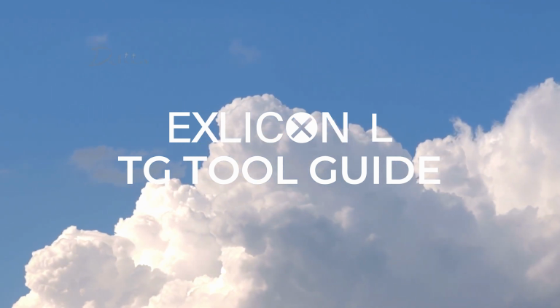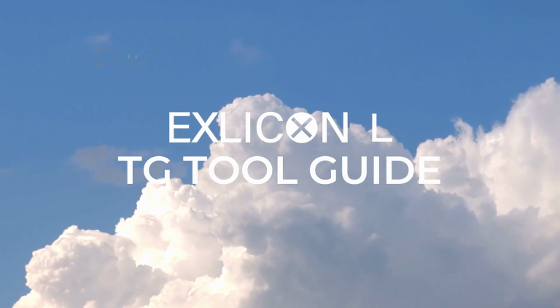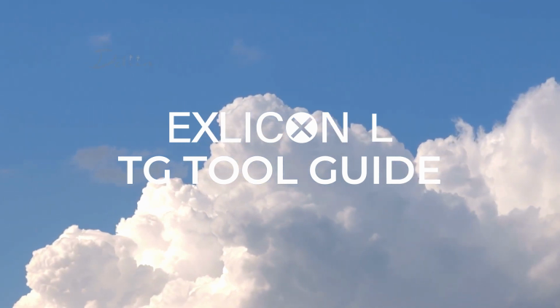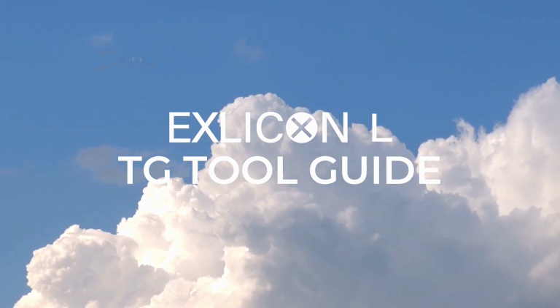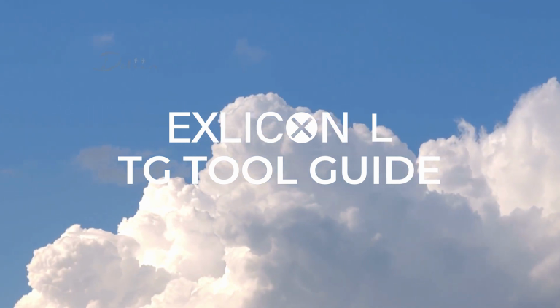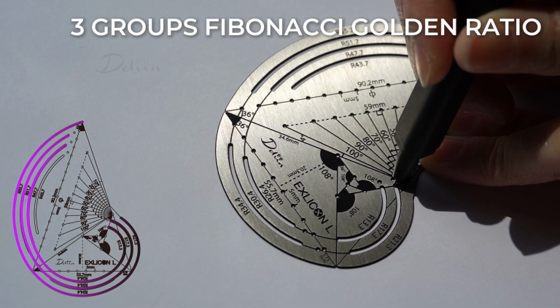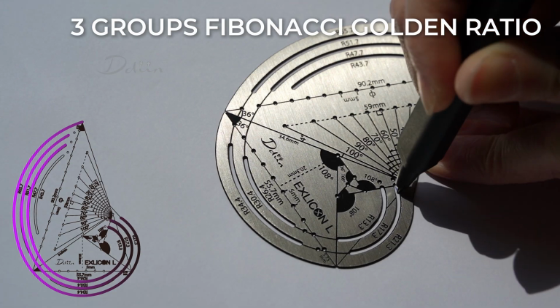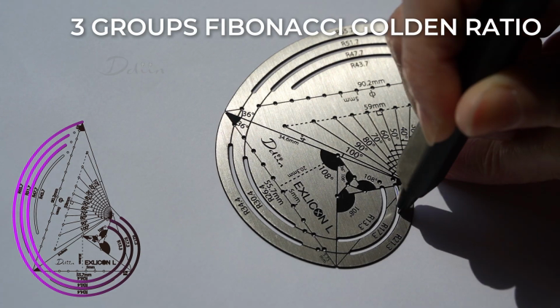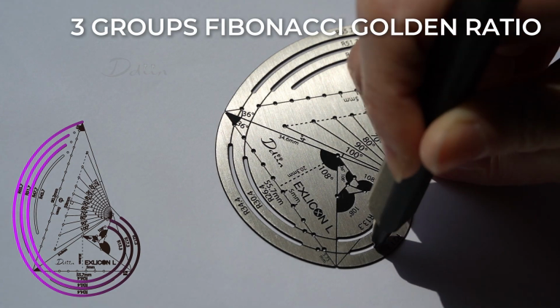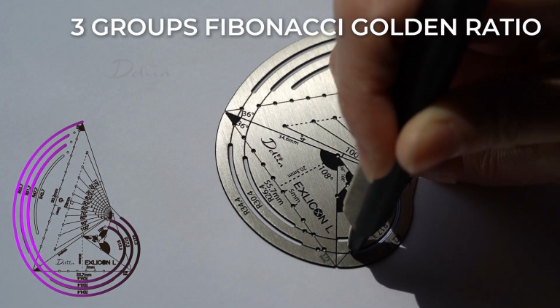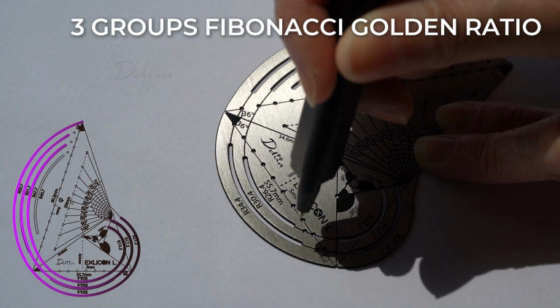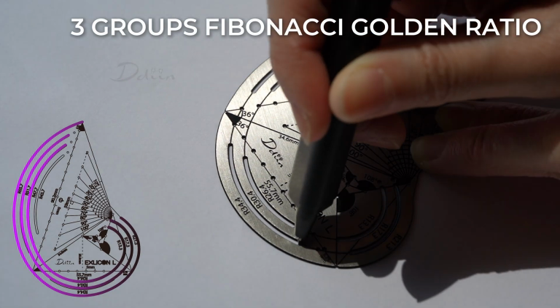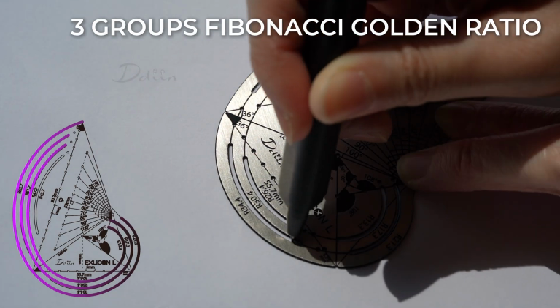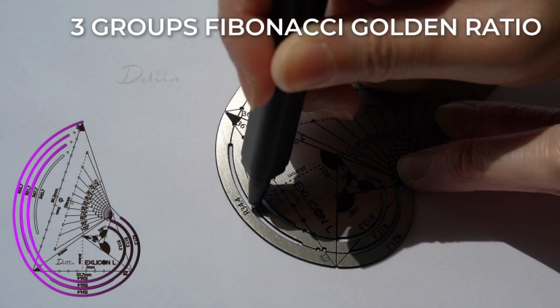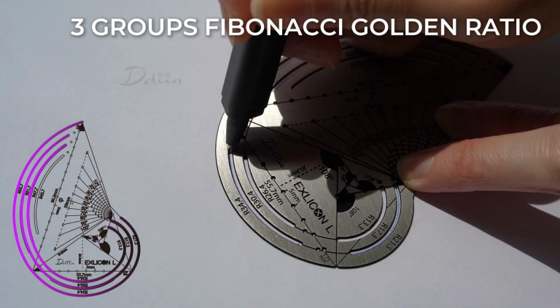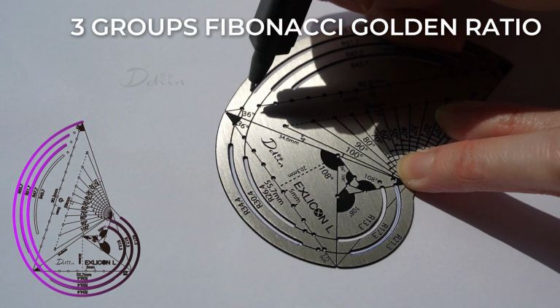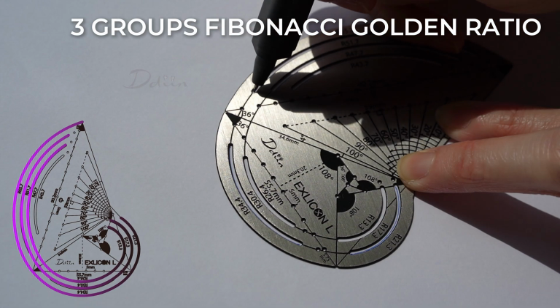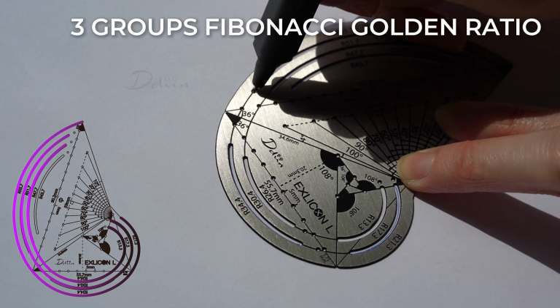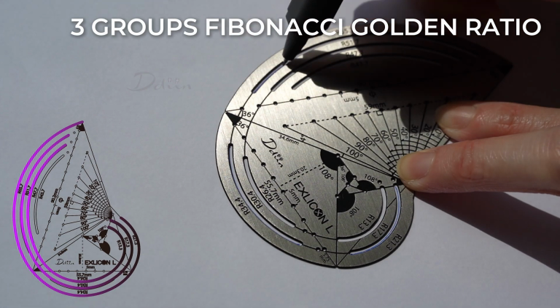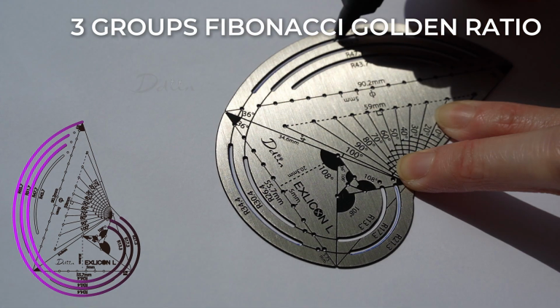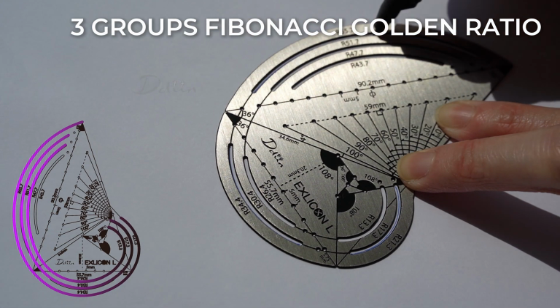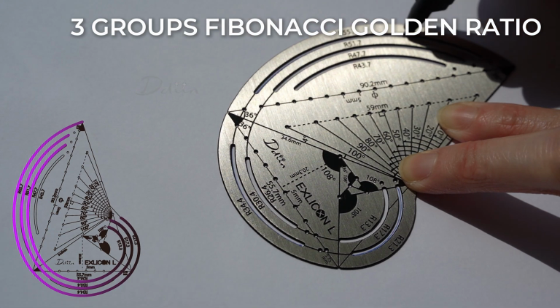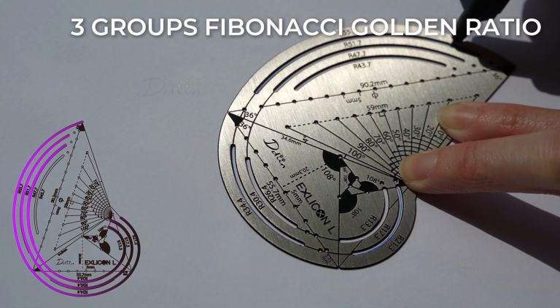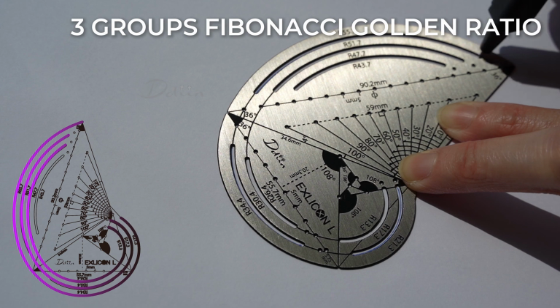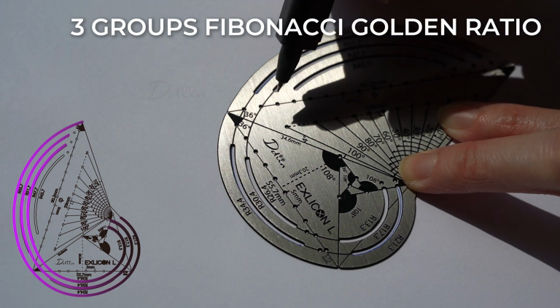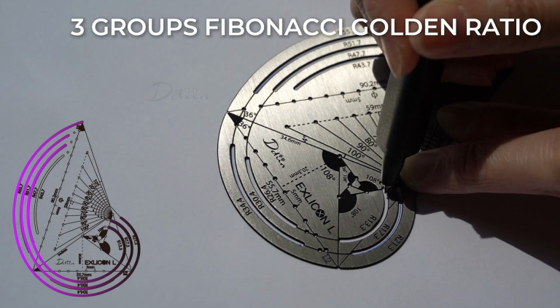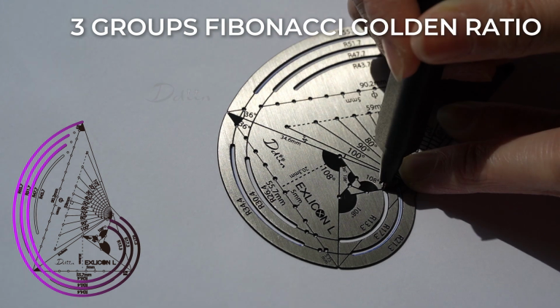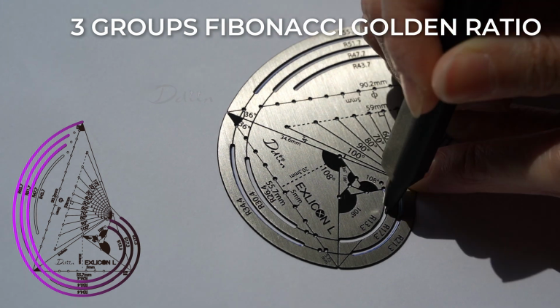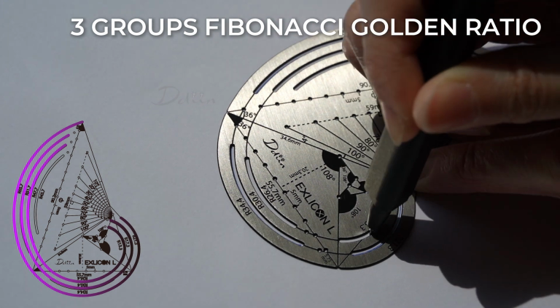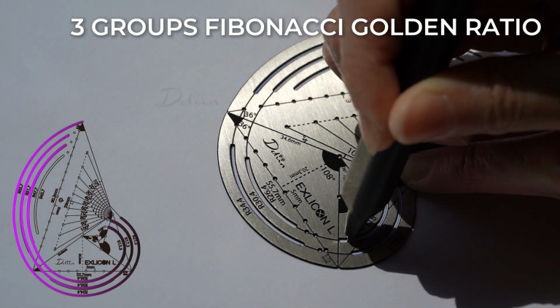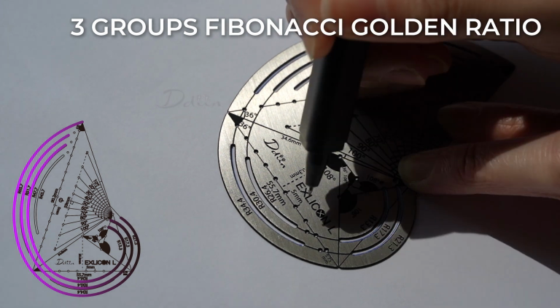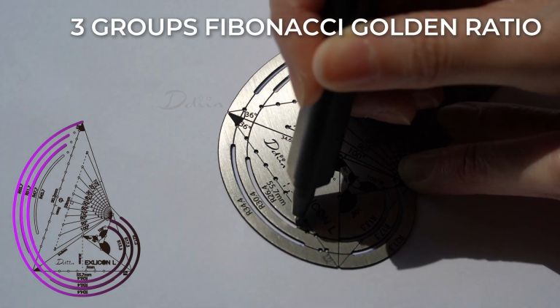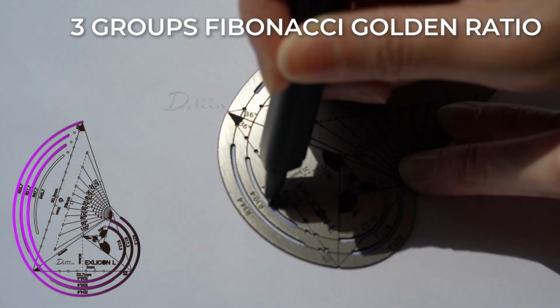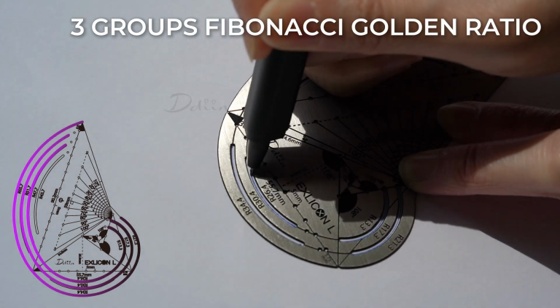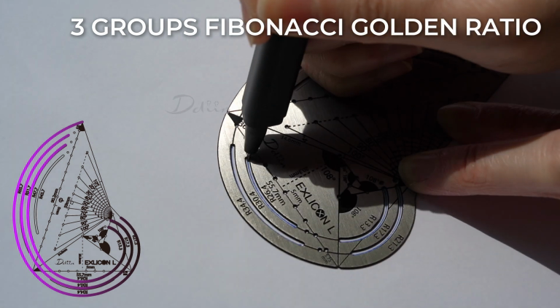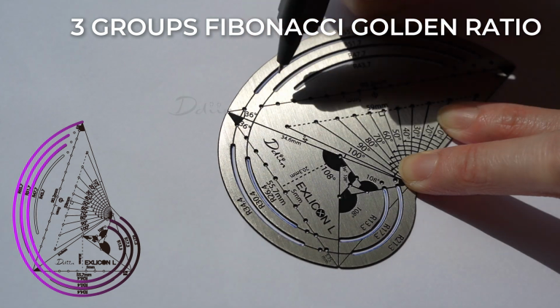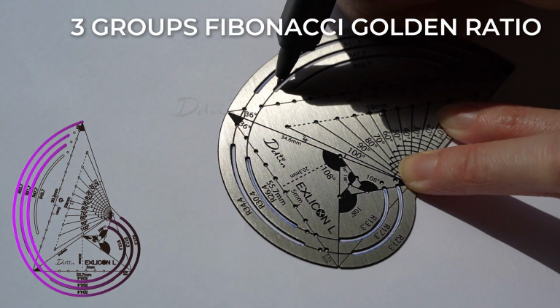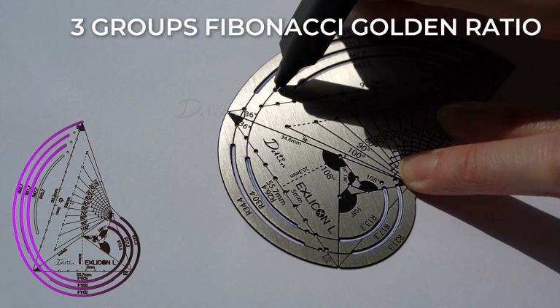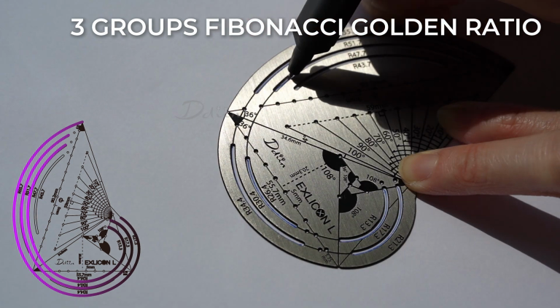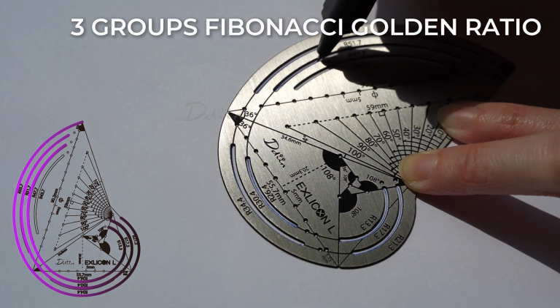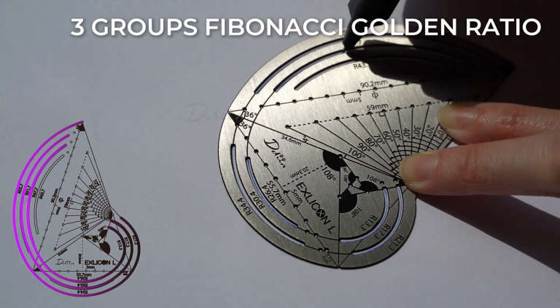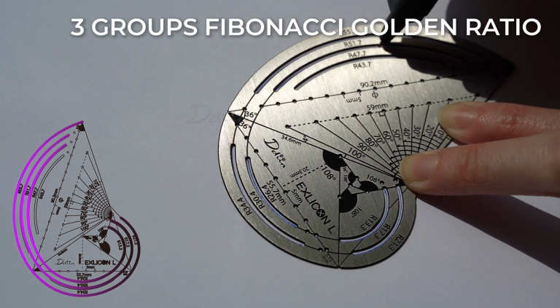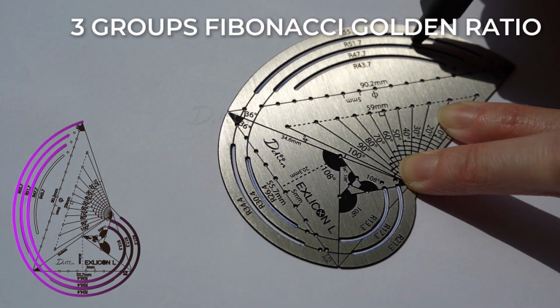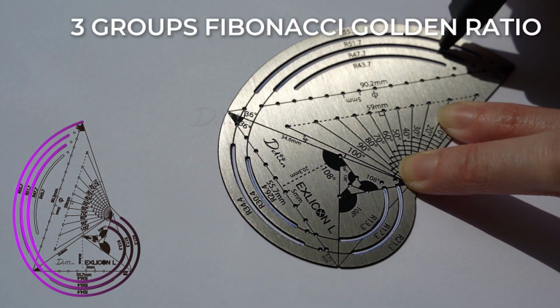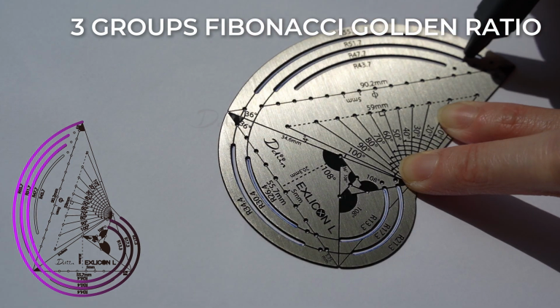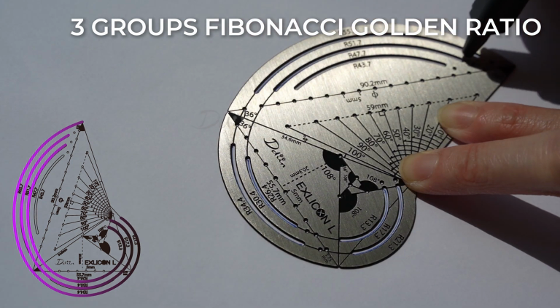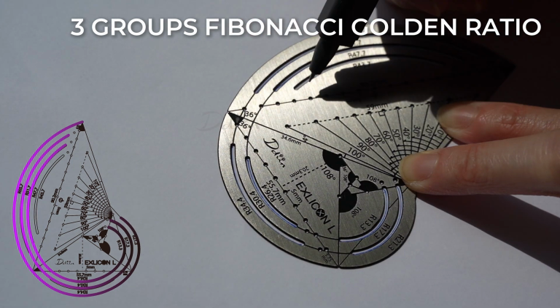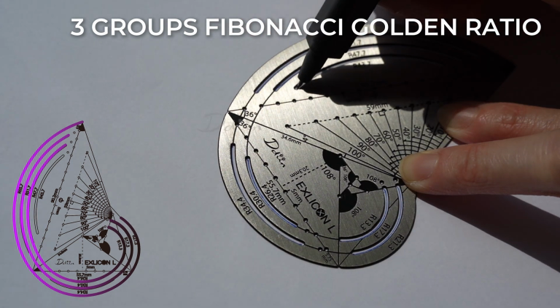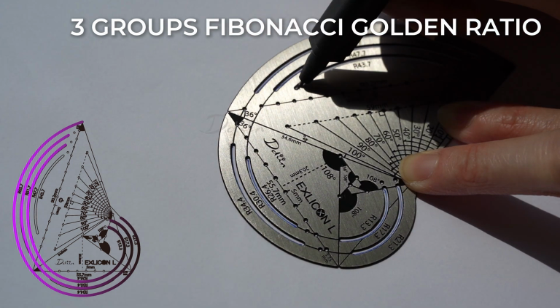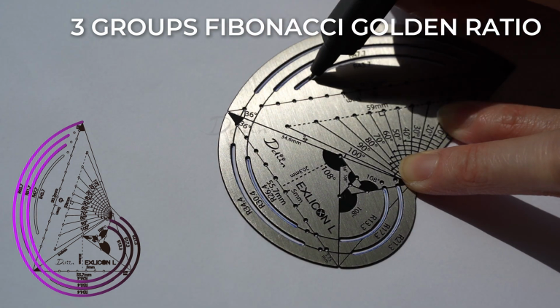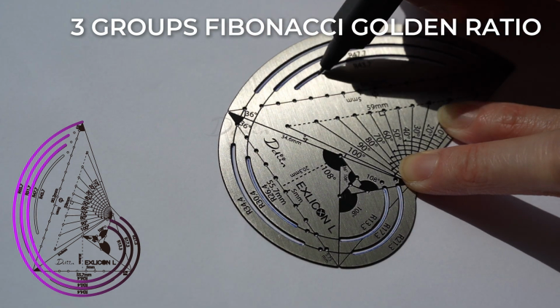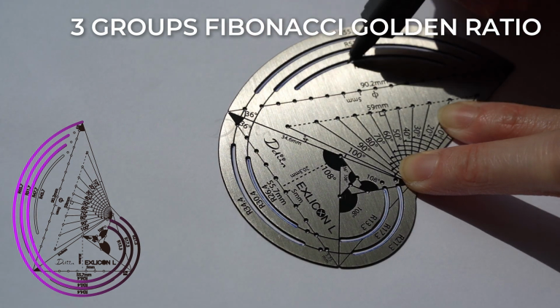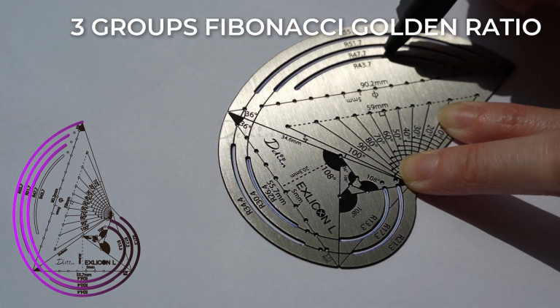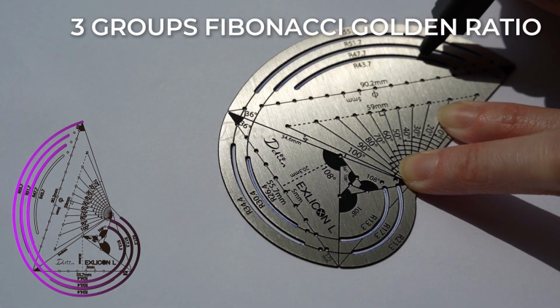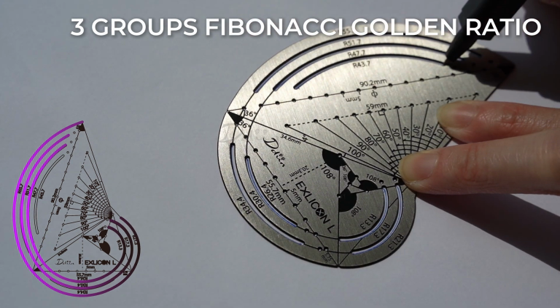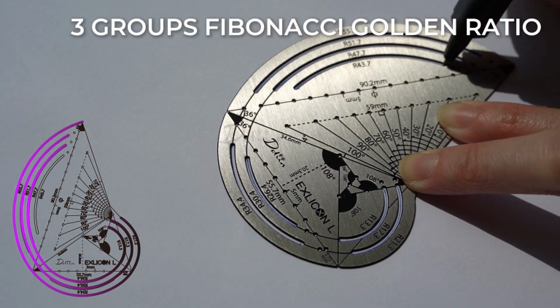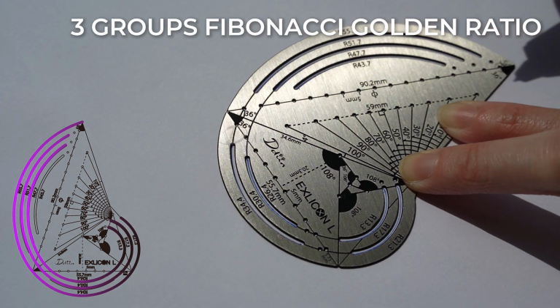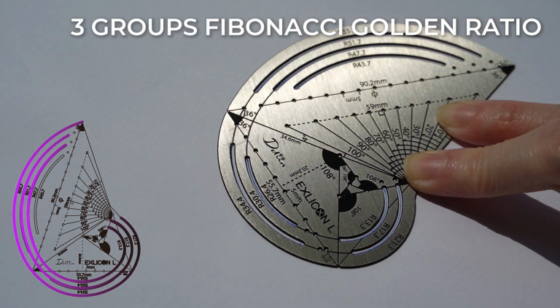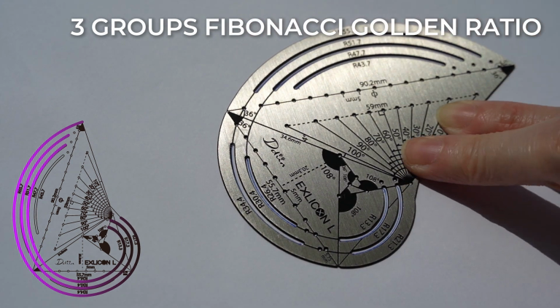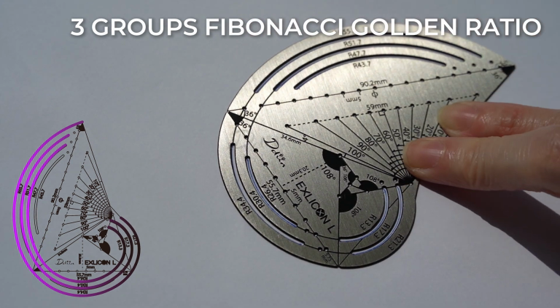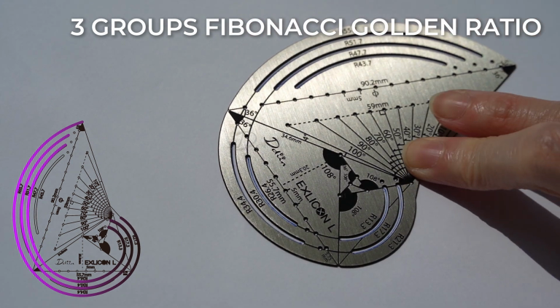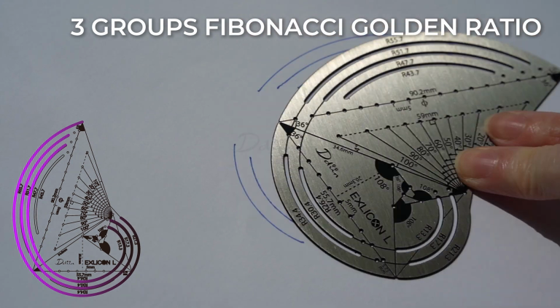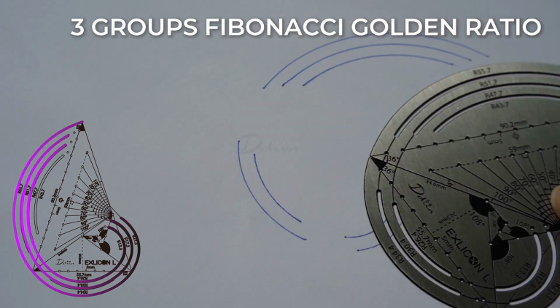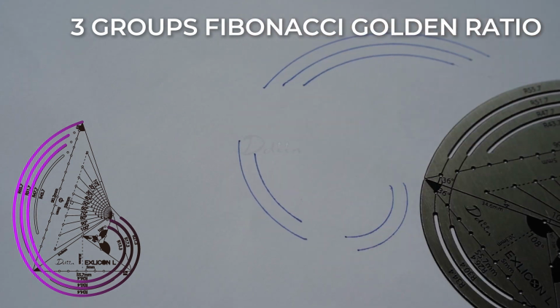There are three spiral lines respectively. The following collection can form three groups of Fibonacci golden ratio lines.